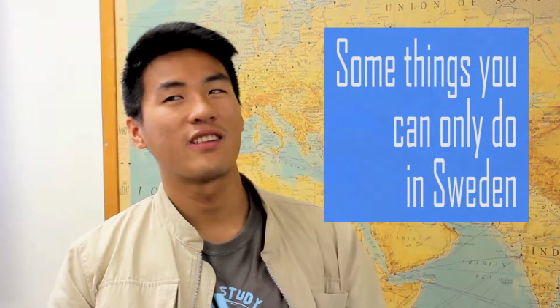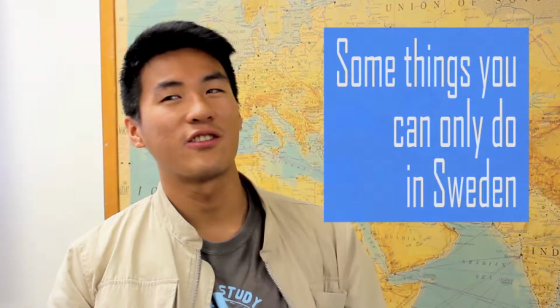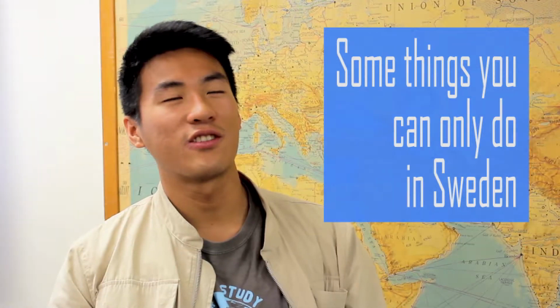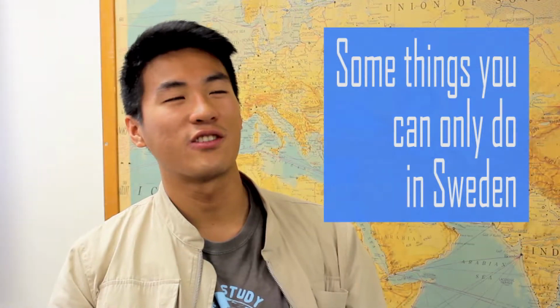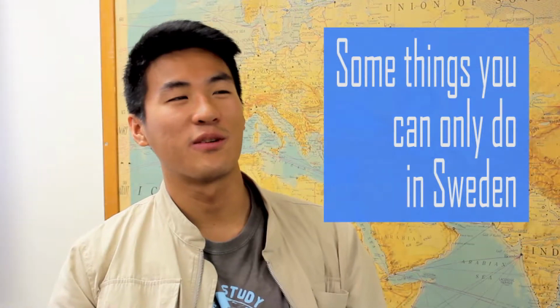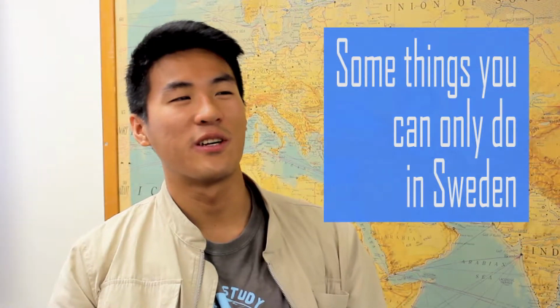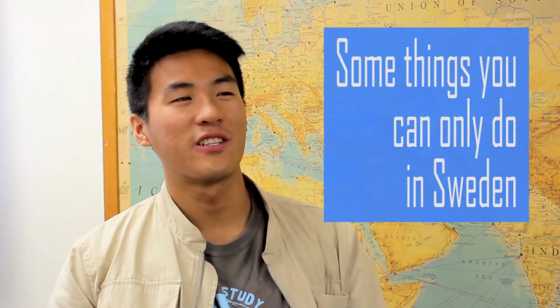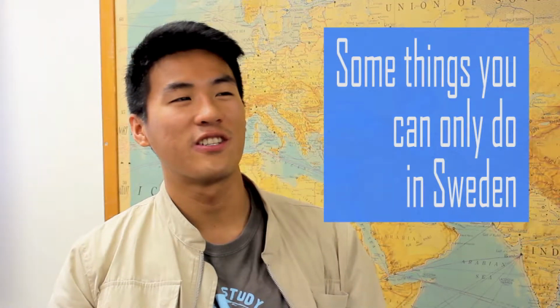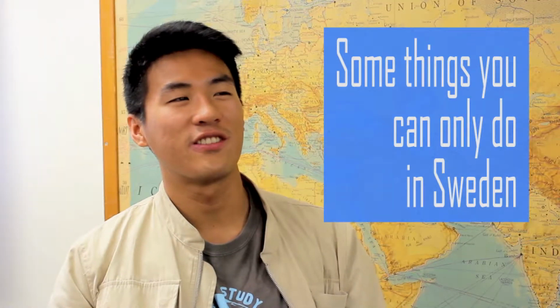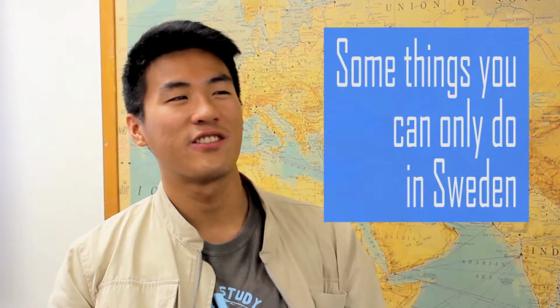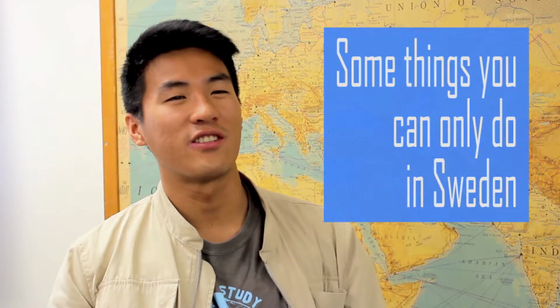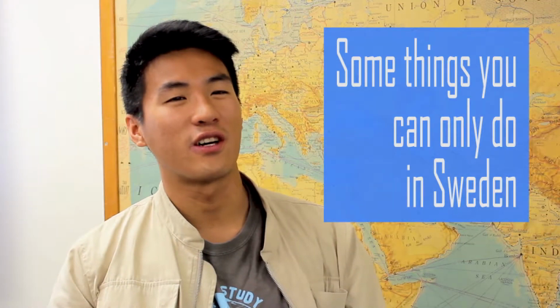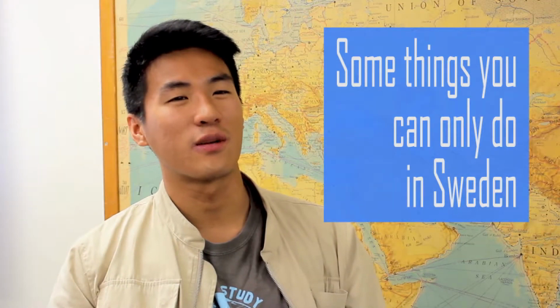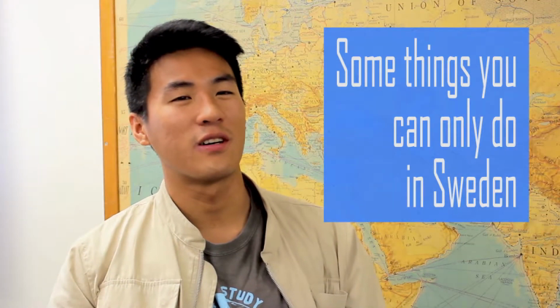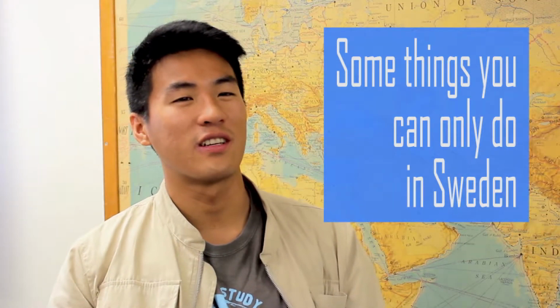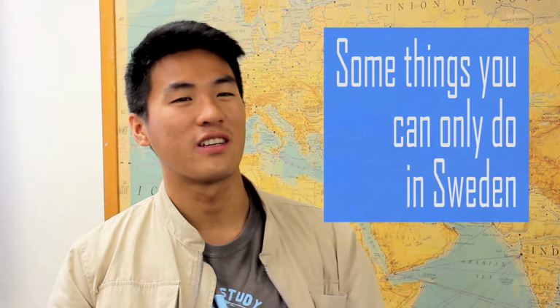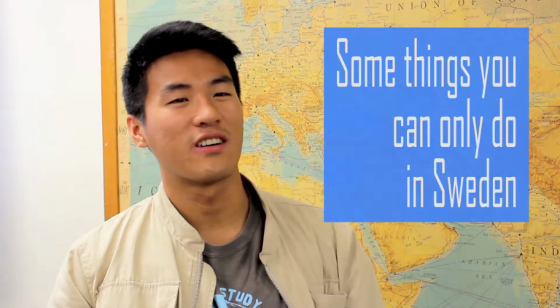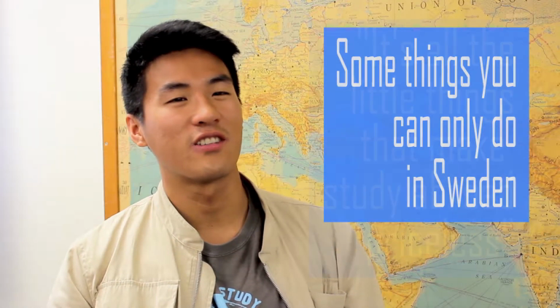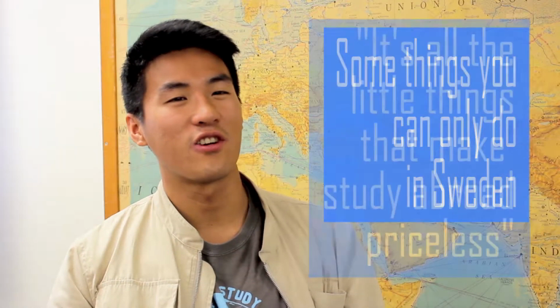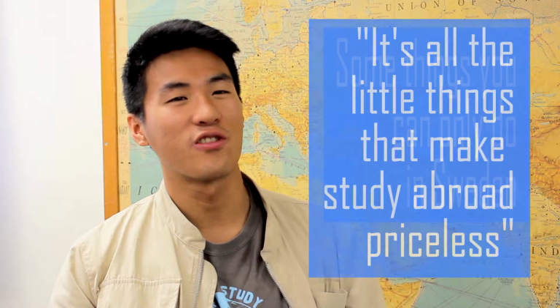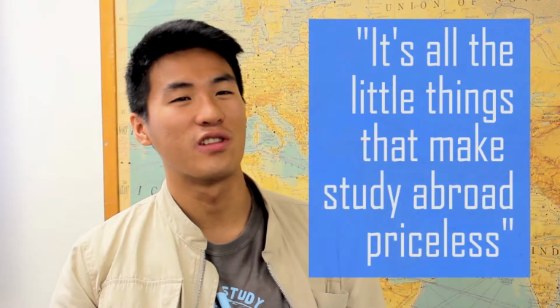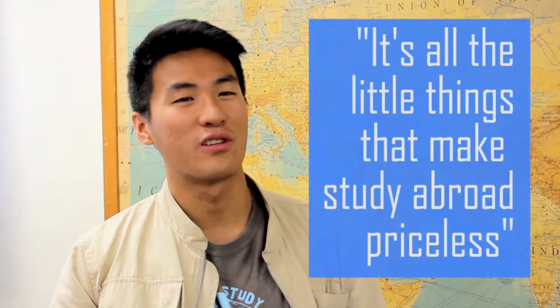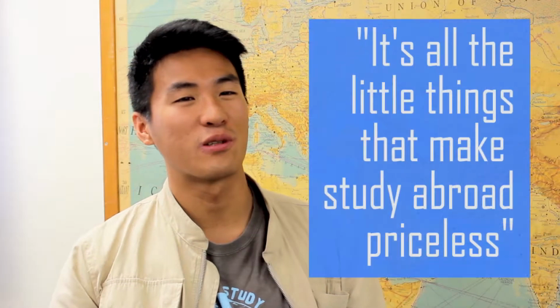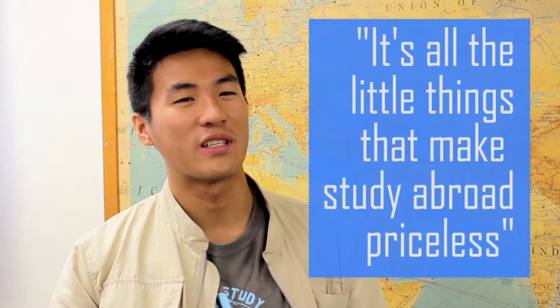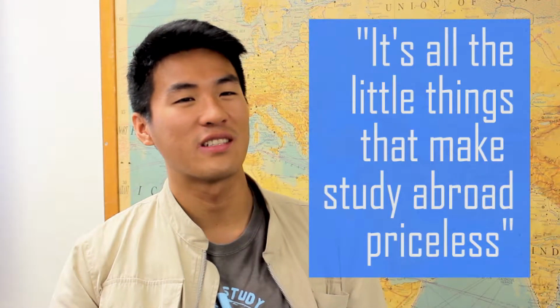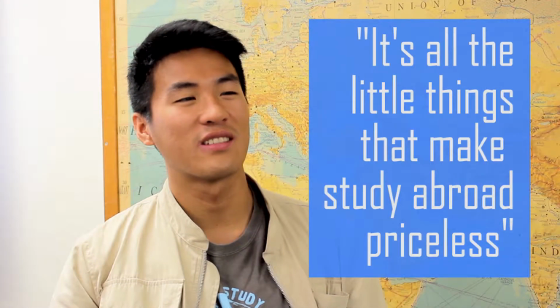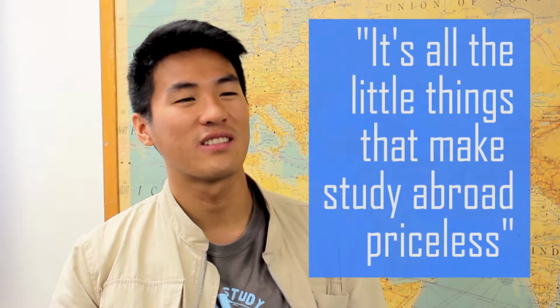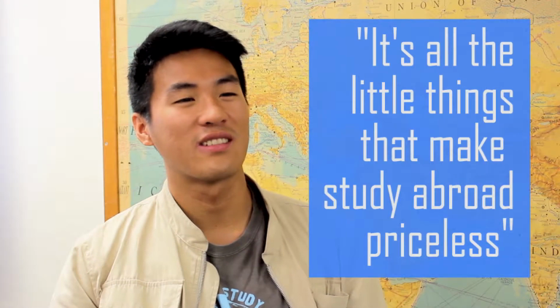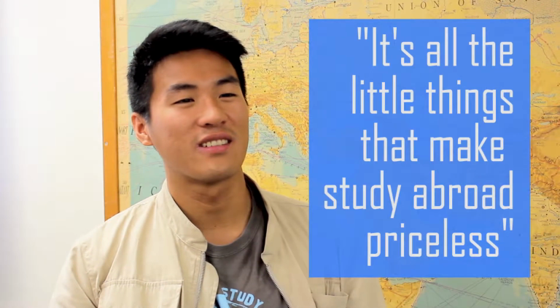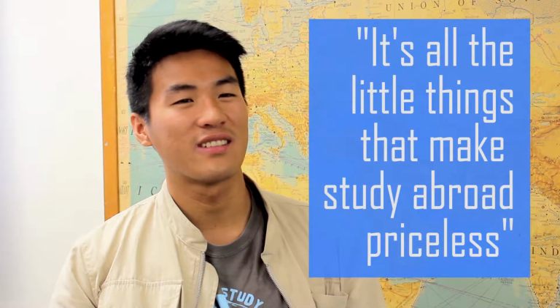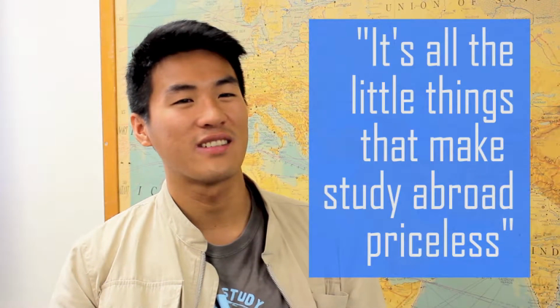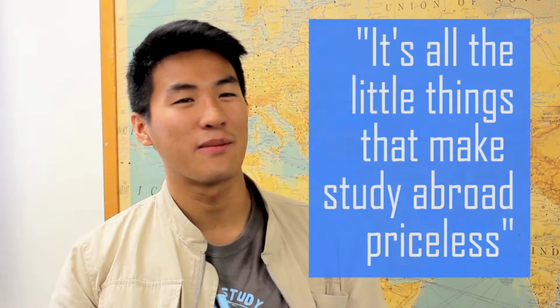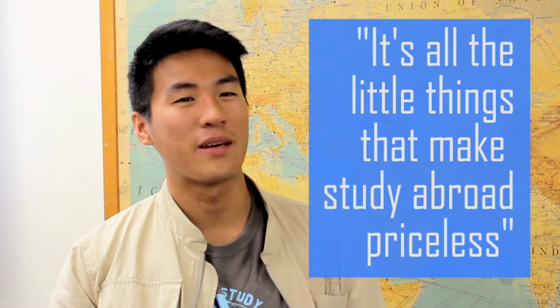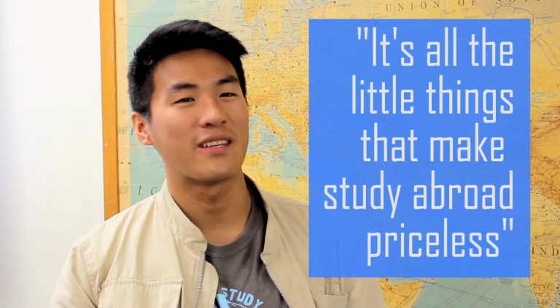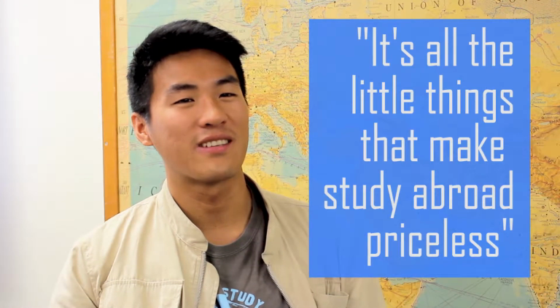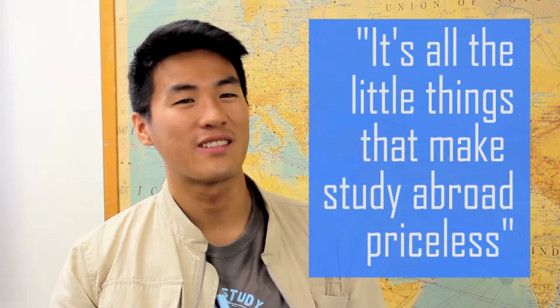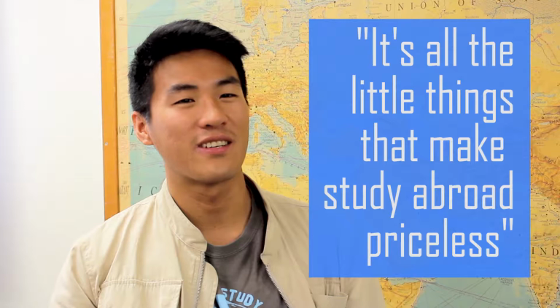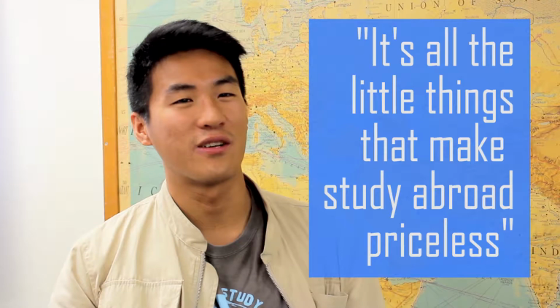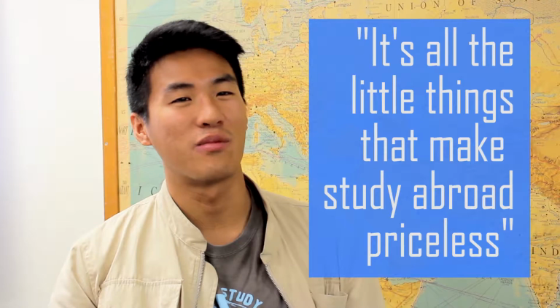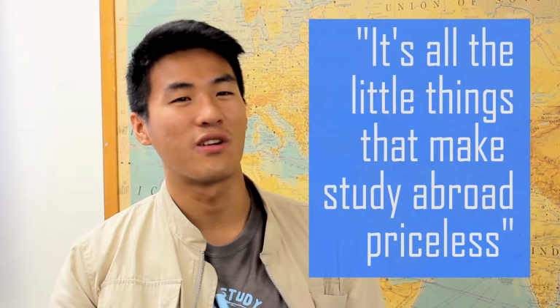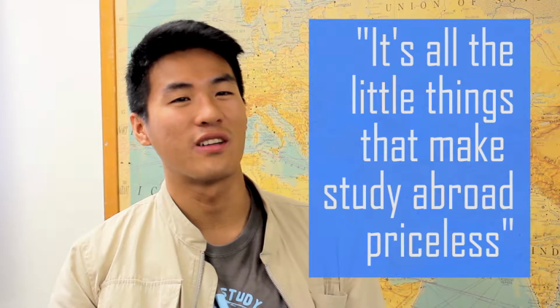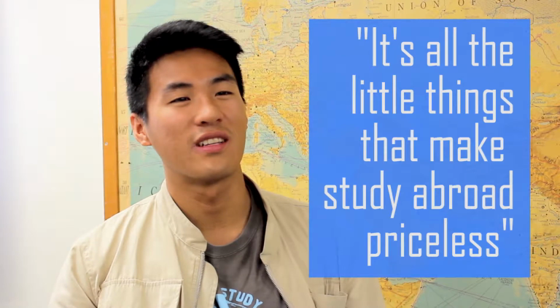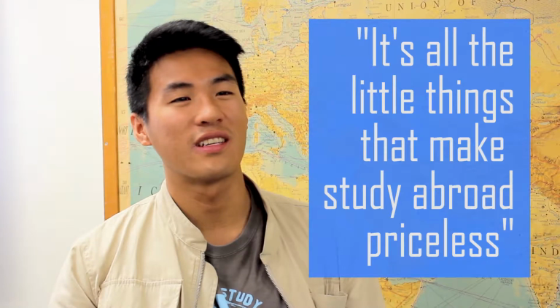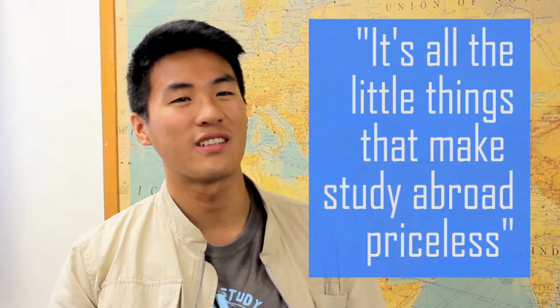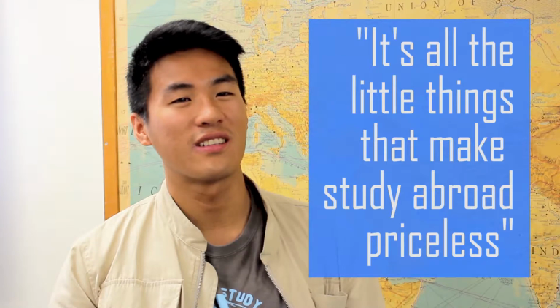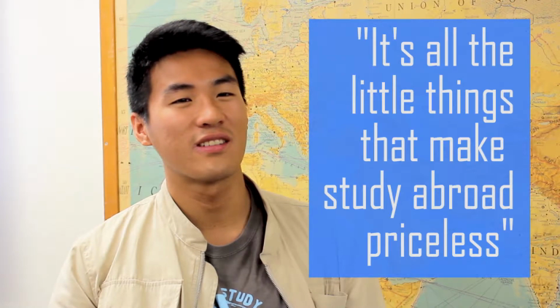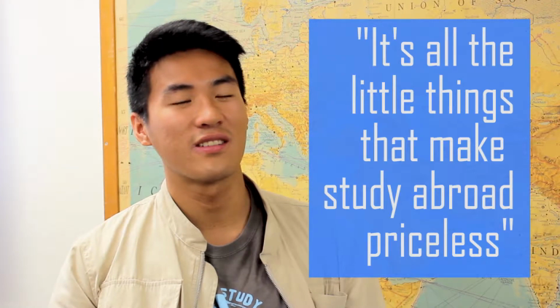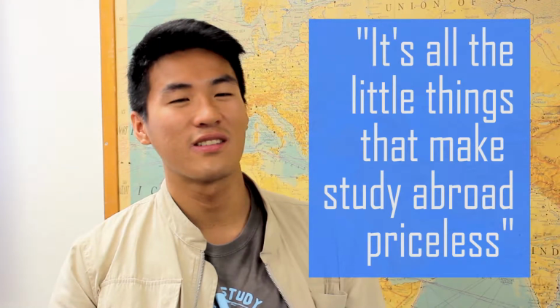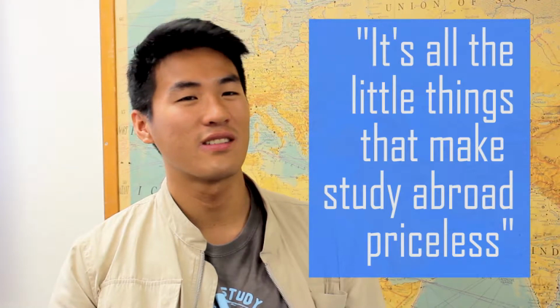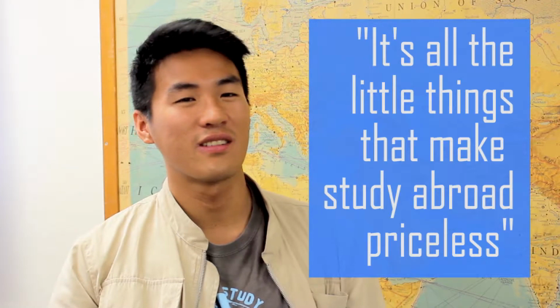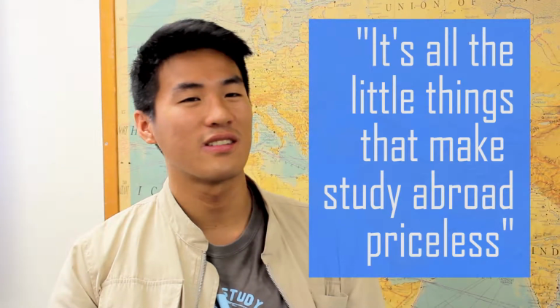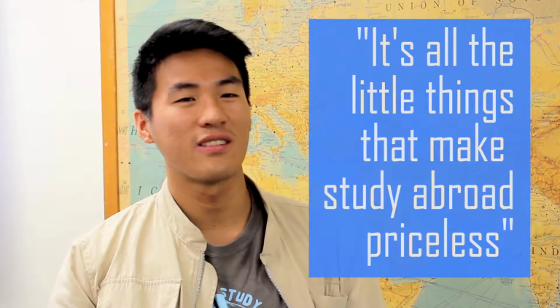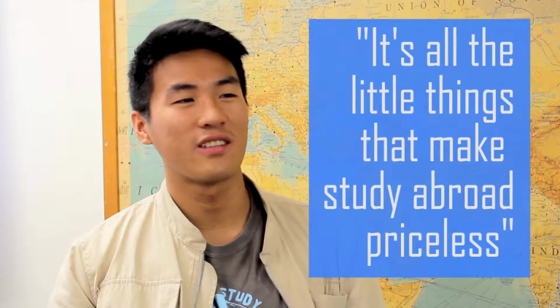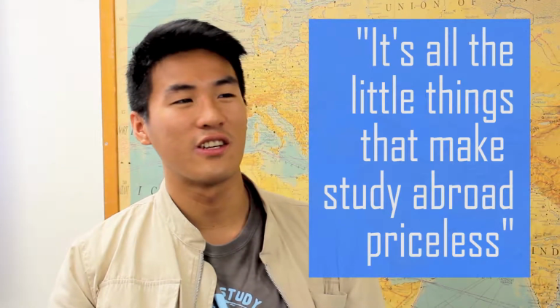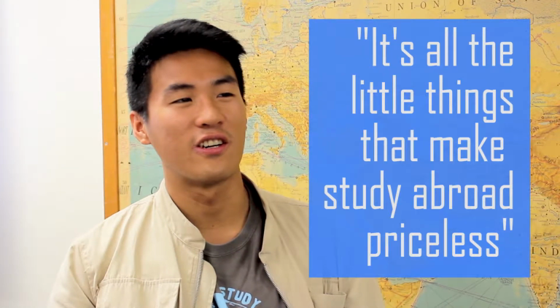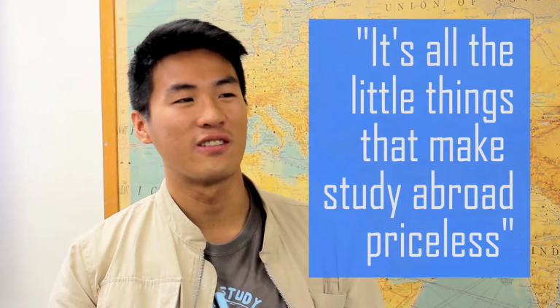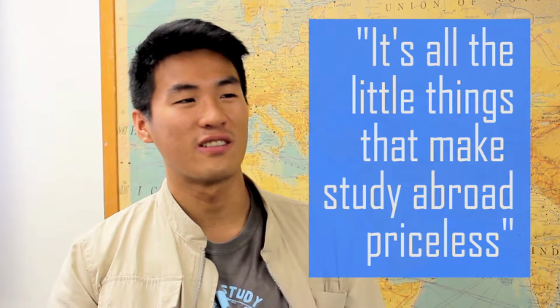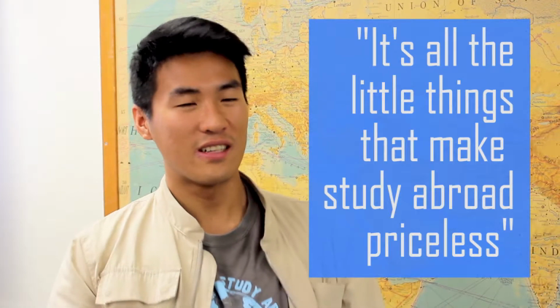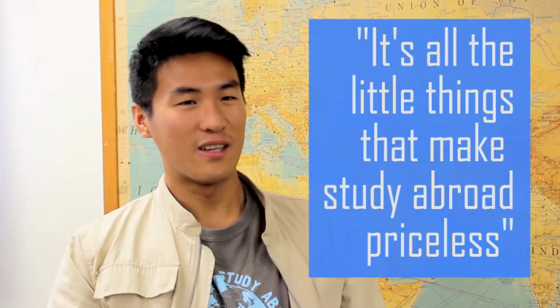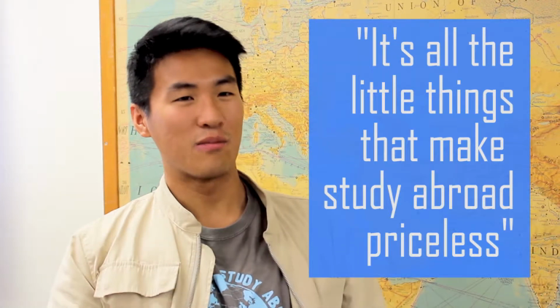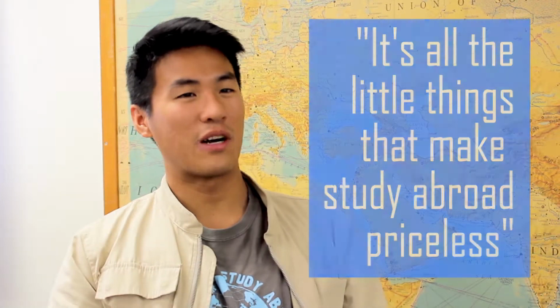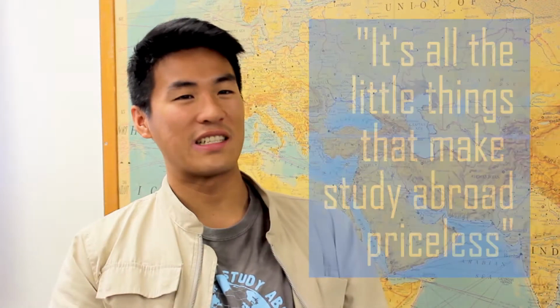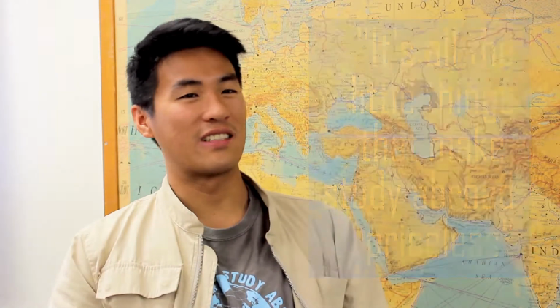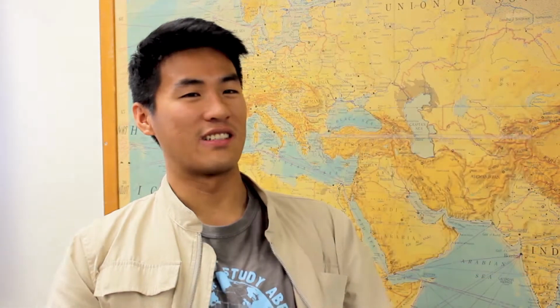There's just so much to talk about. It's all the little things that make study abroad priceless.